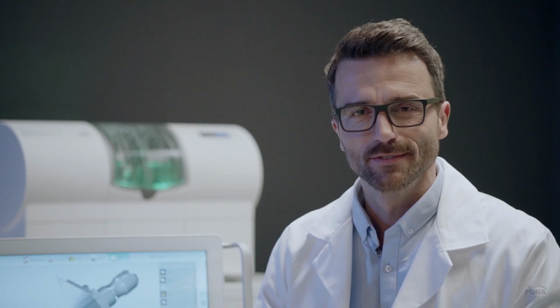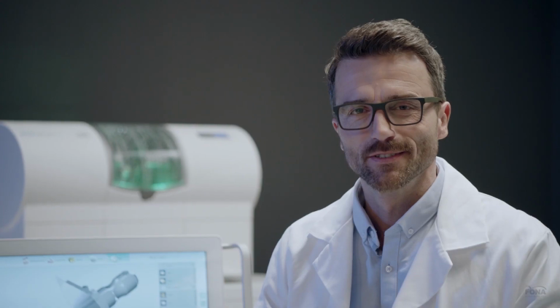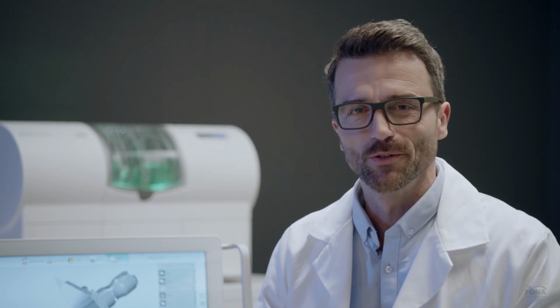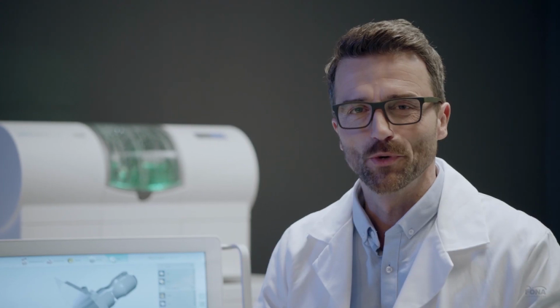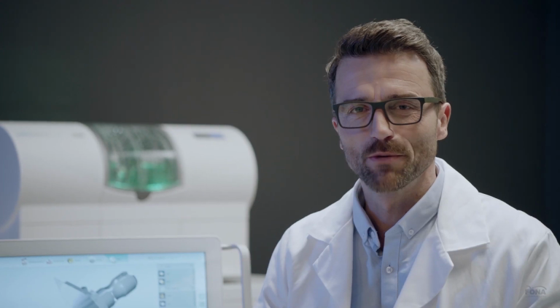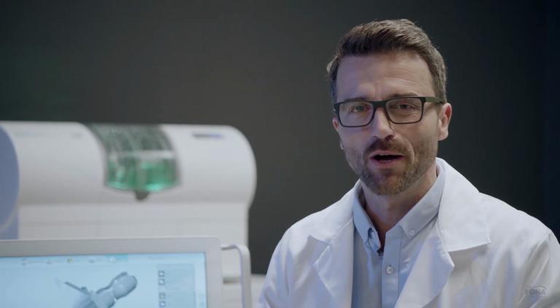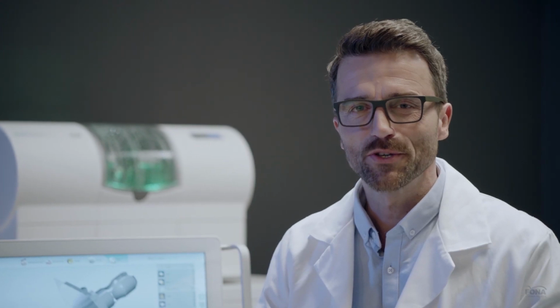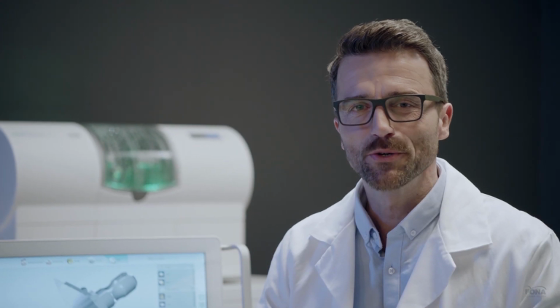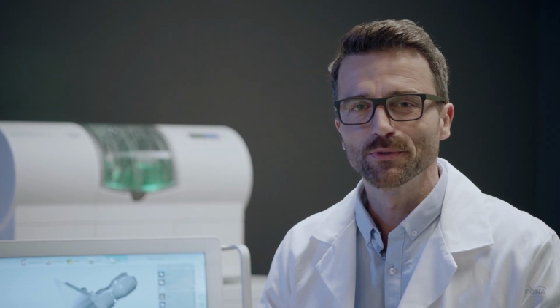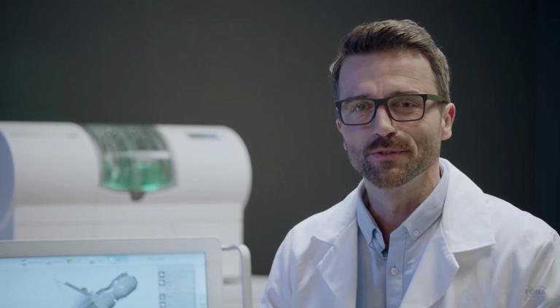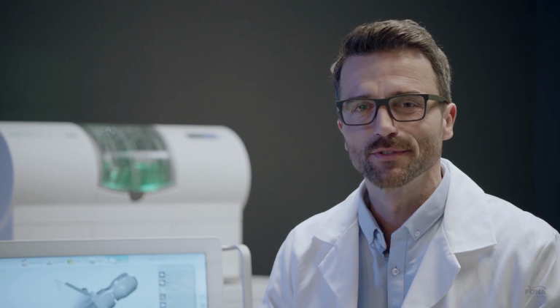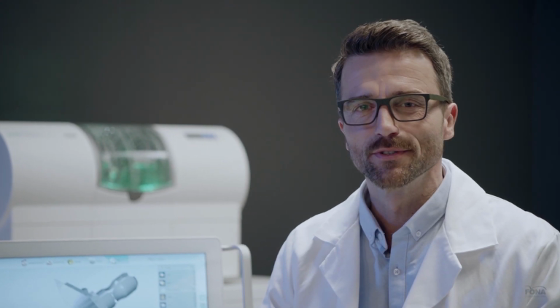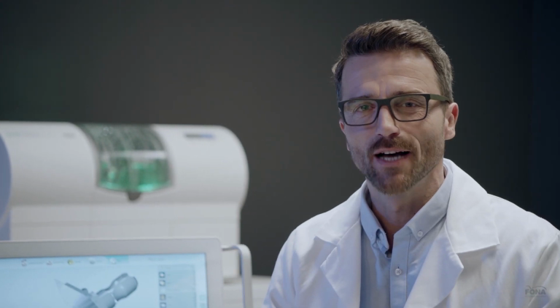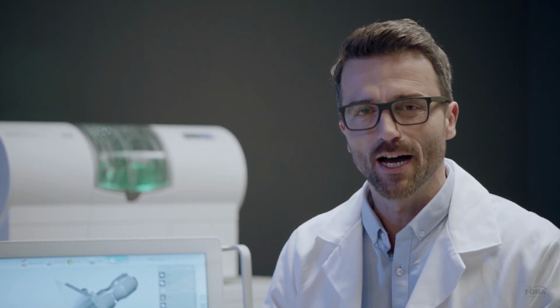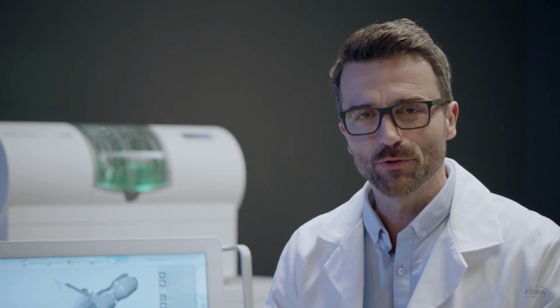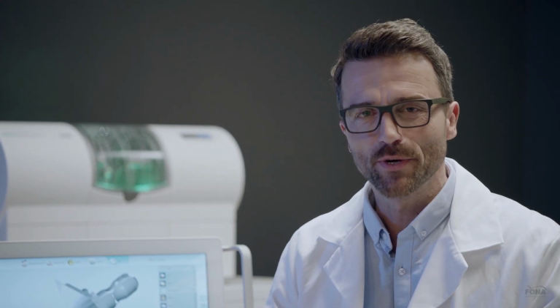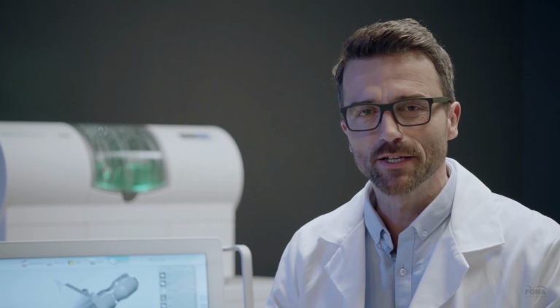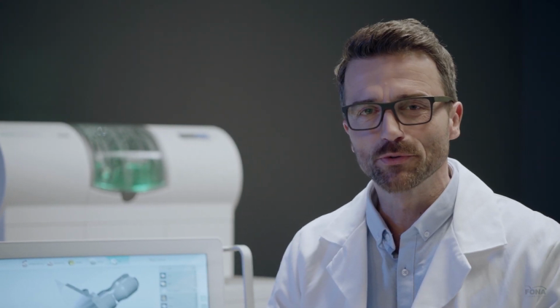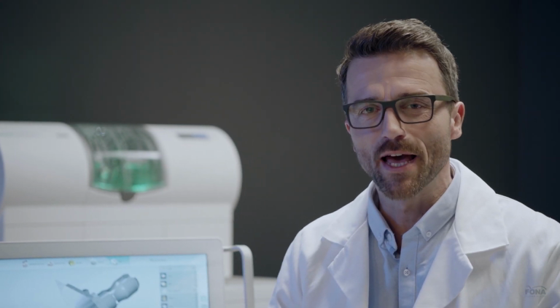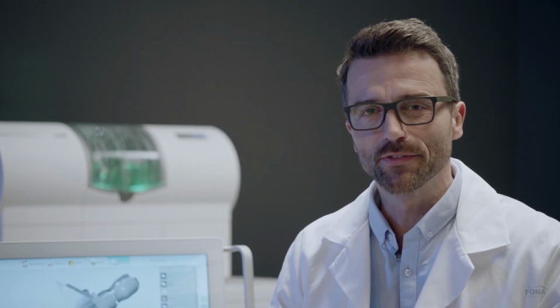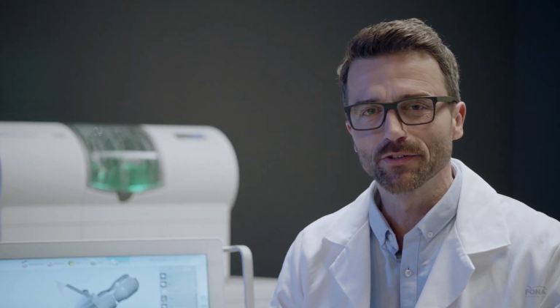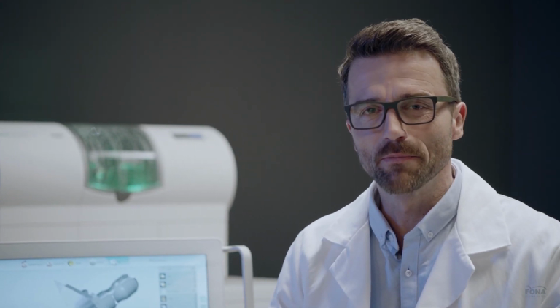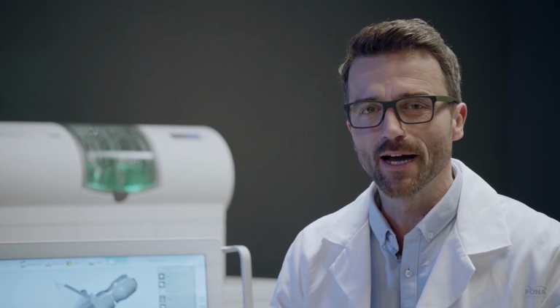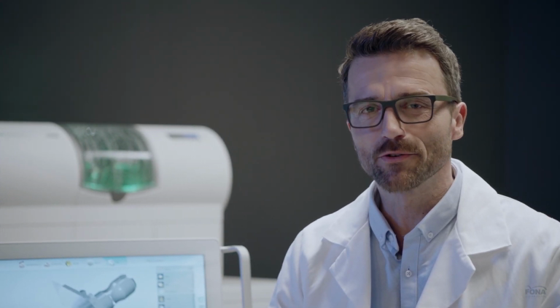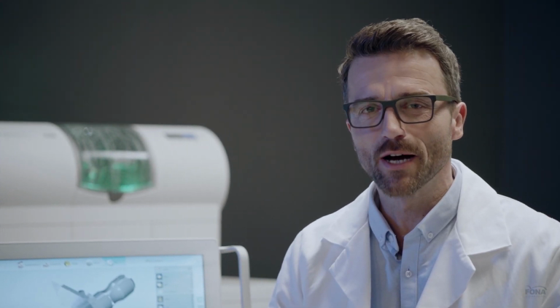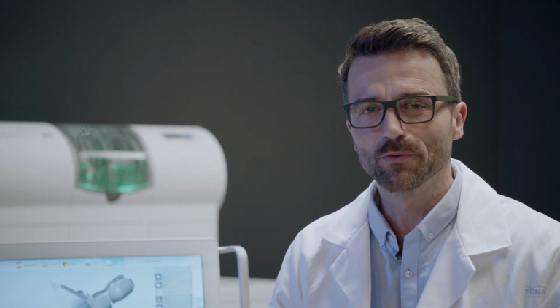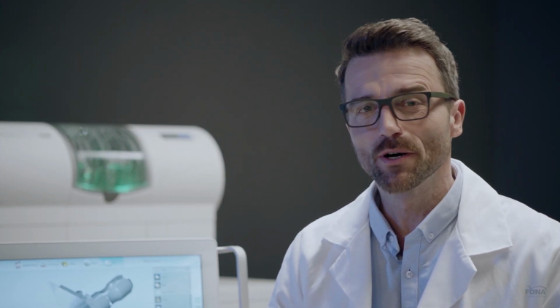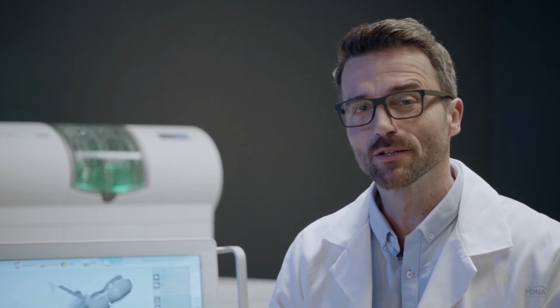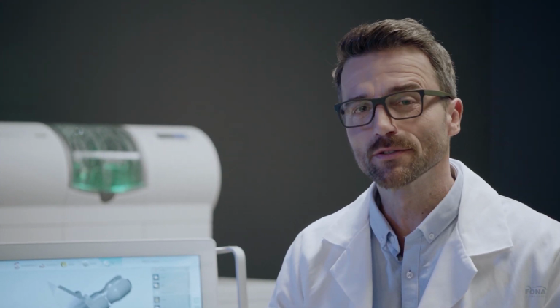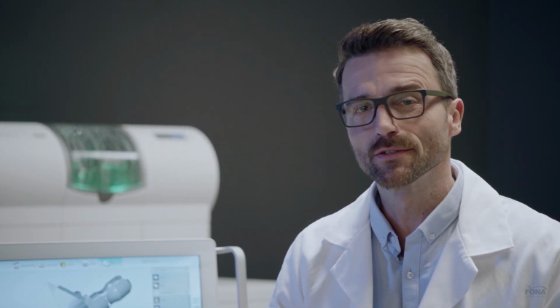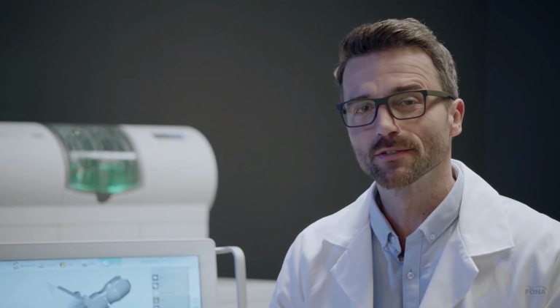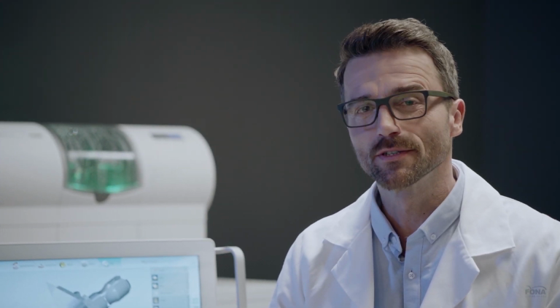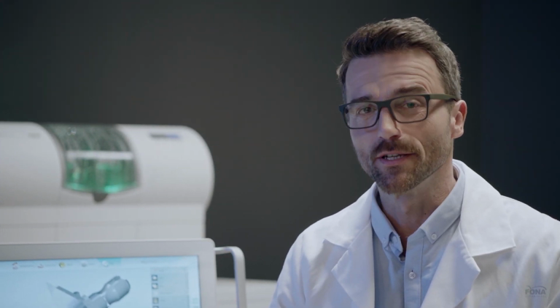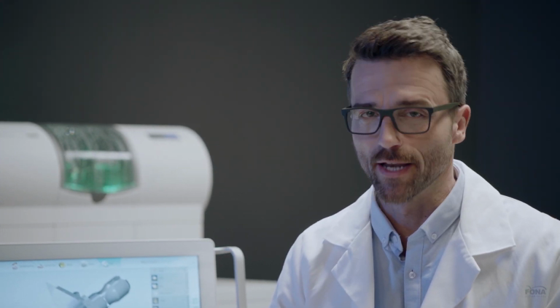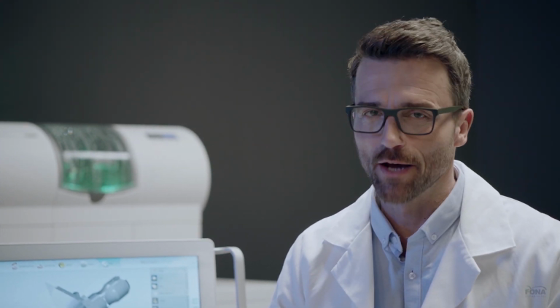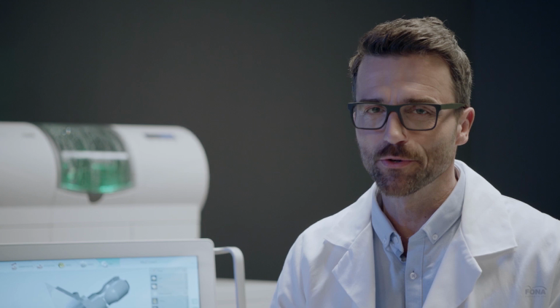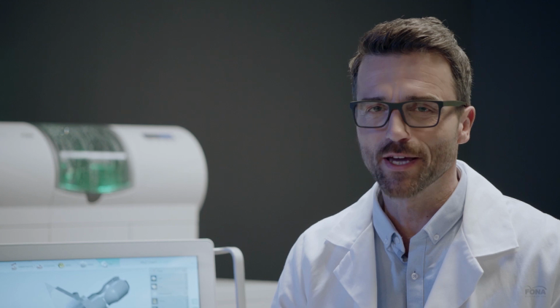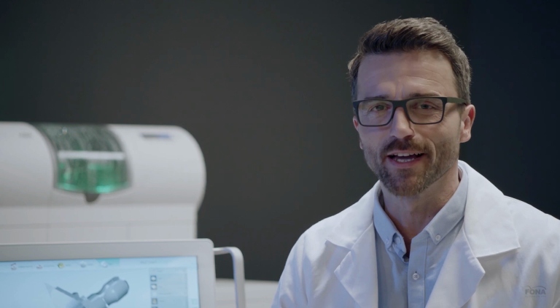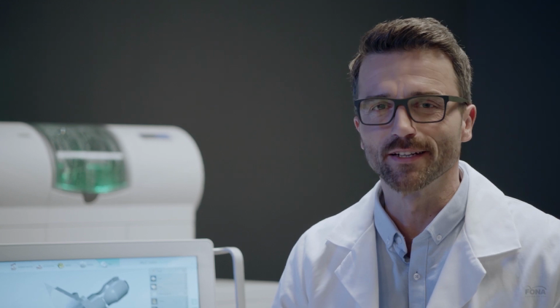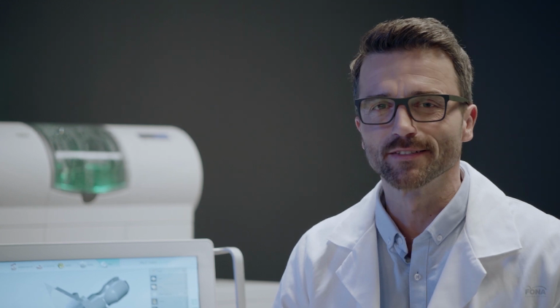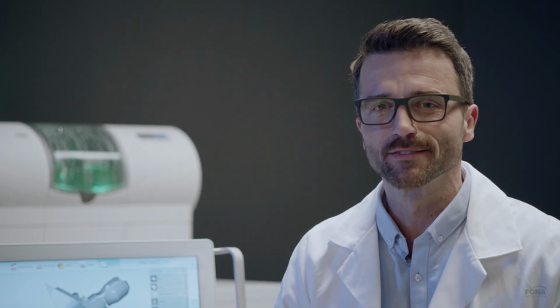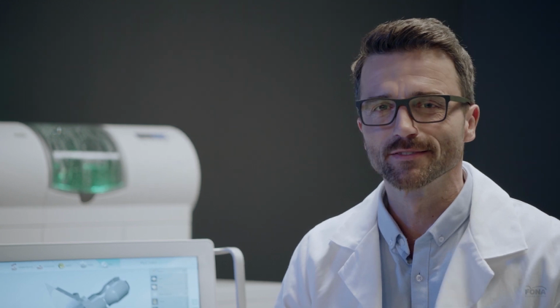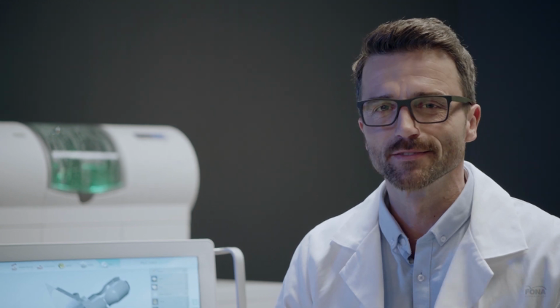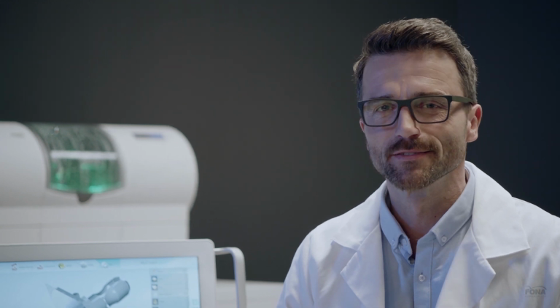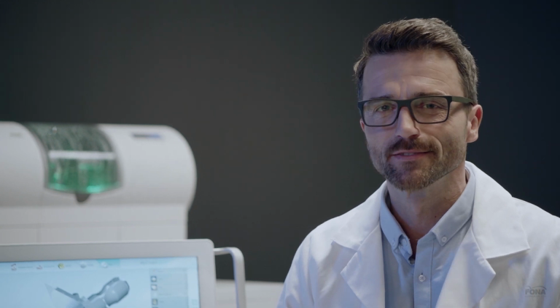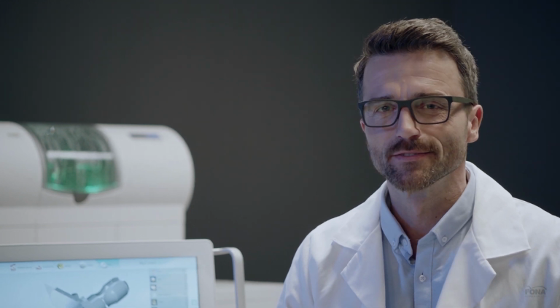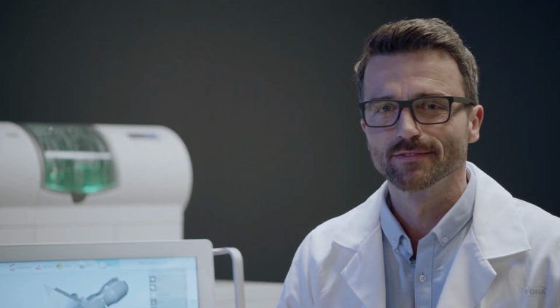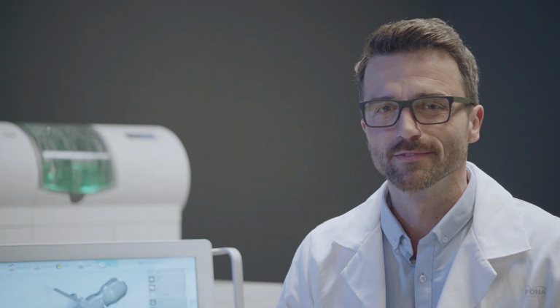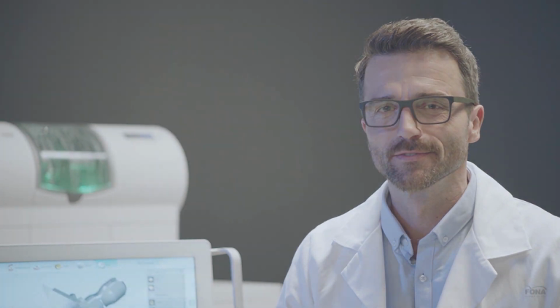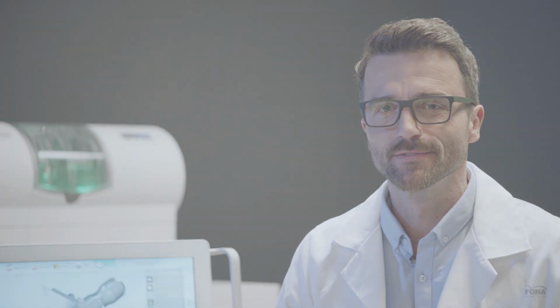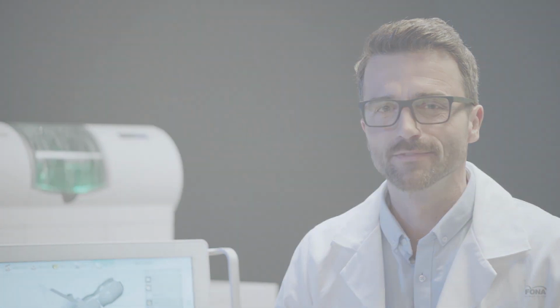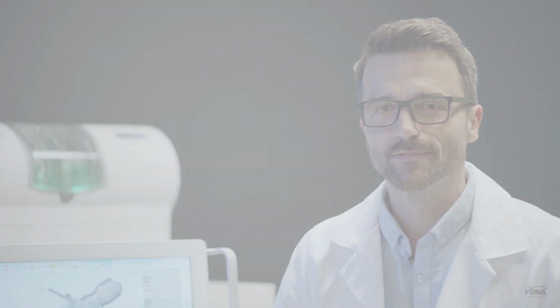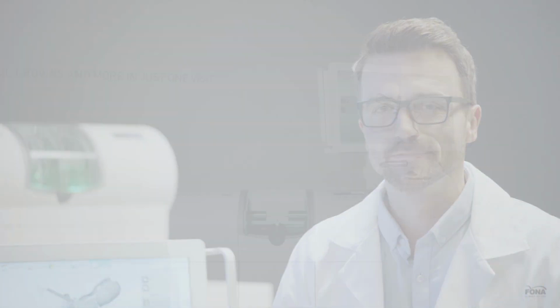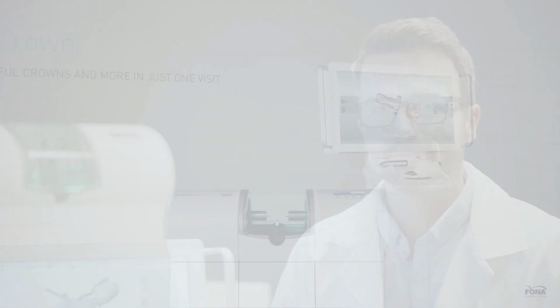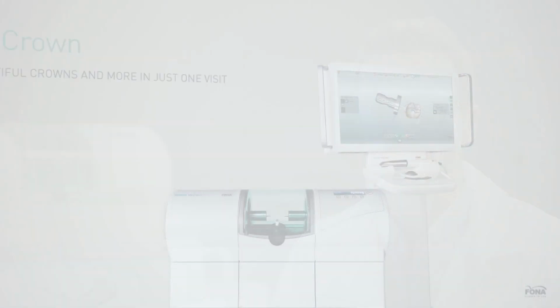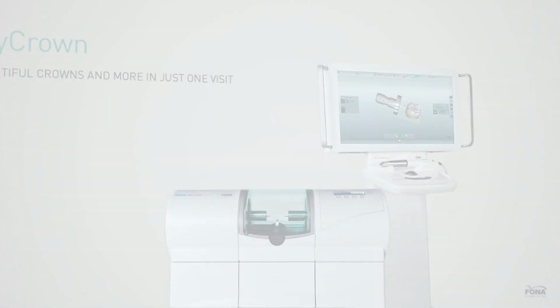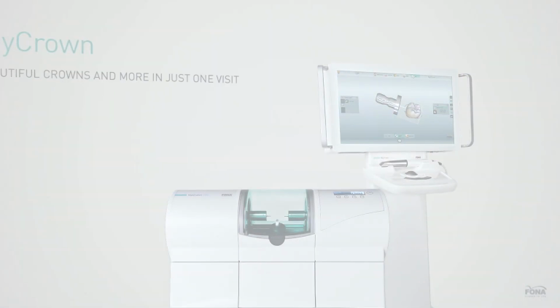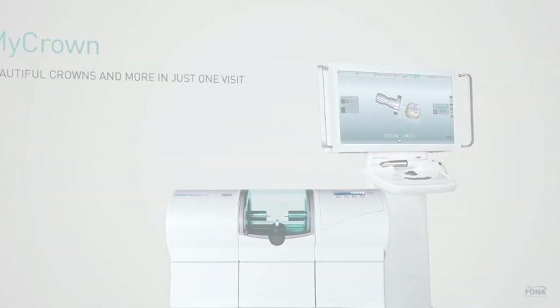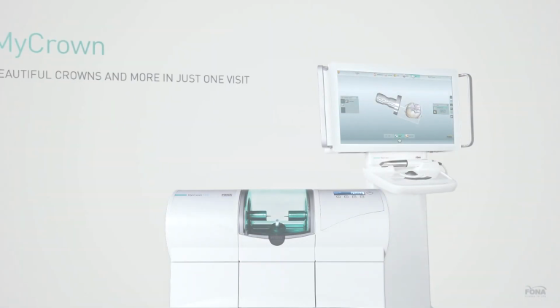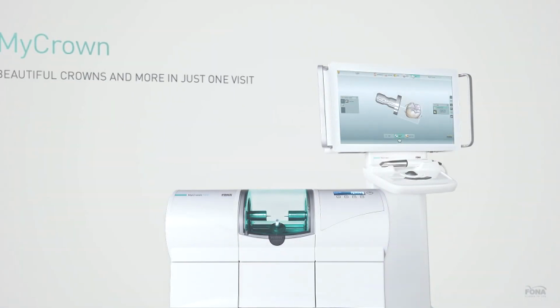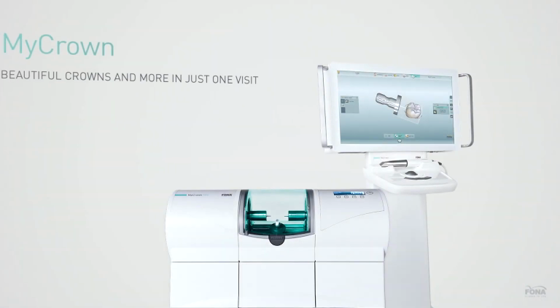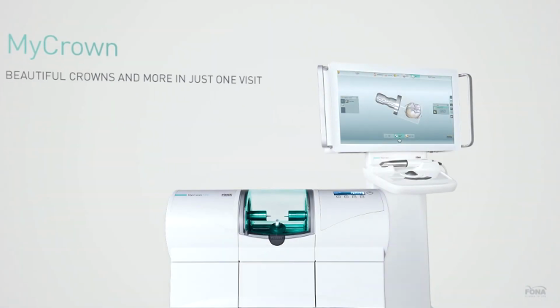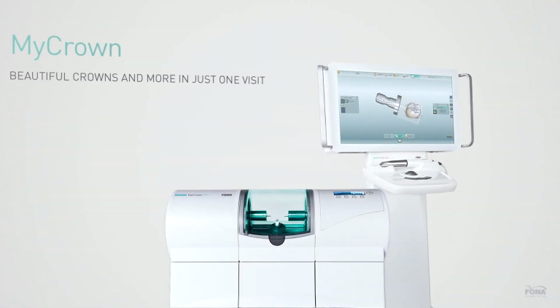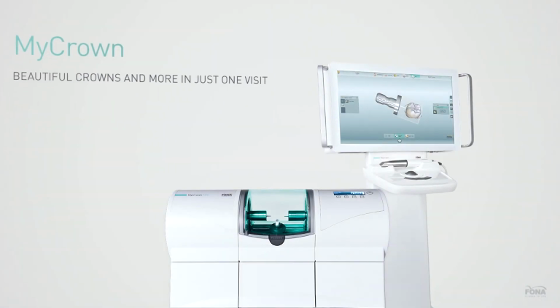What about you? Are you ready to enter the MyCrown world? Now you can. MyCrown.com